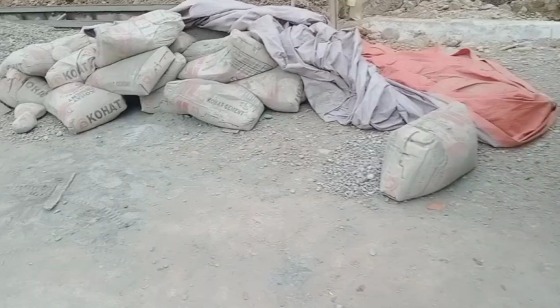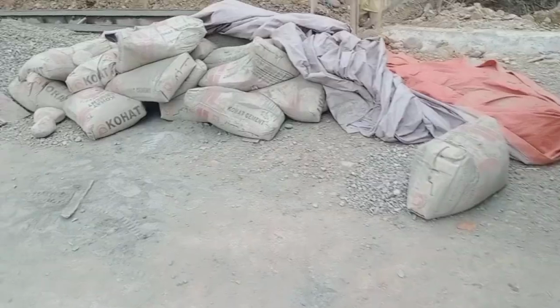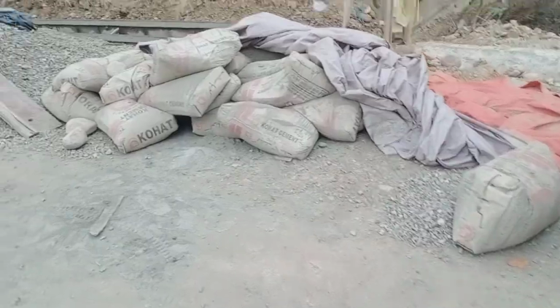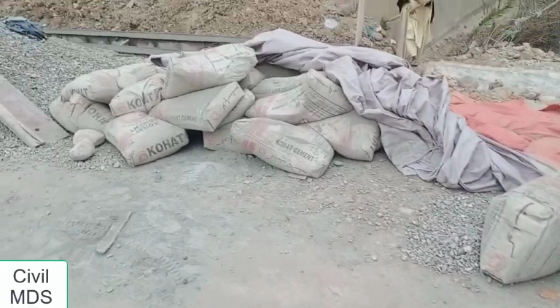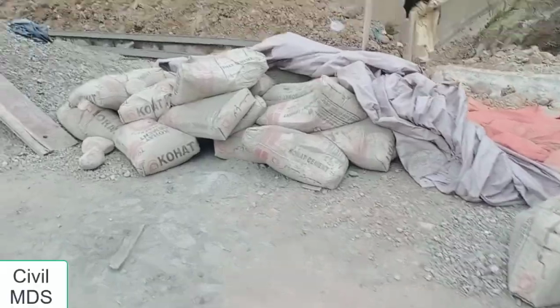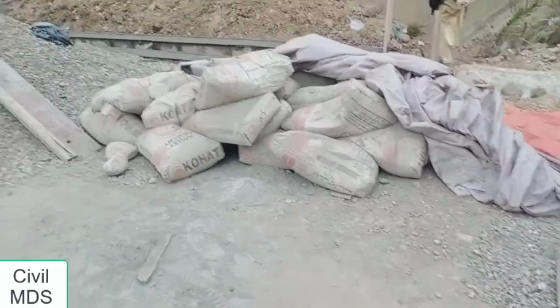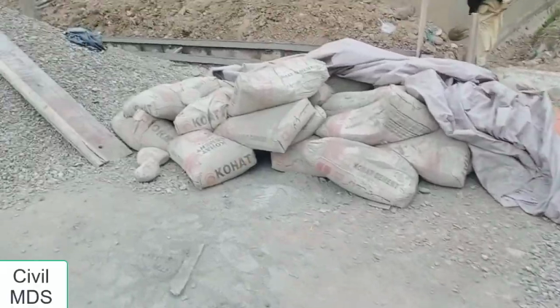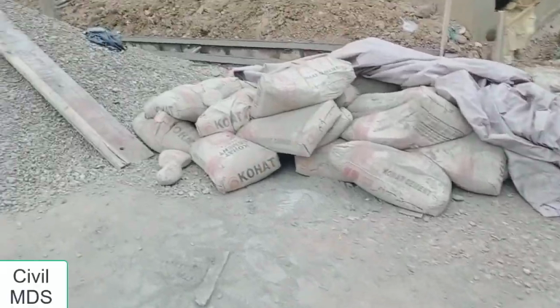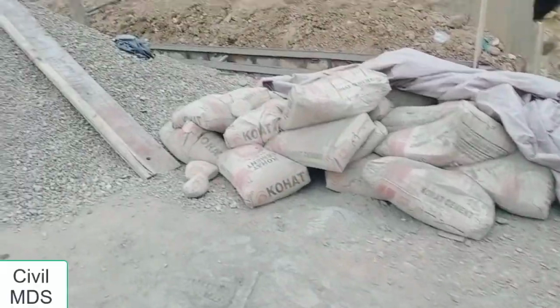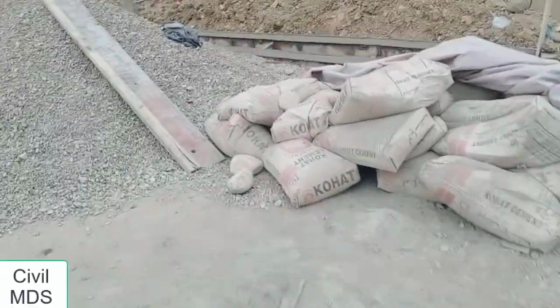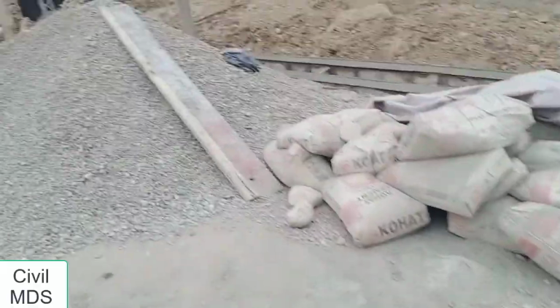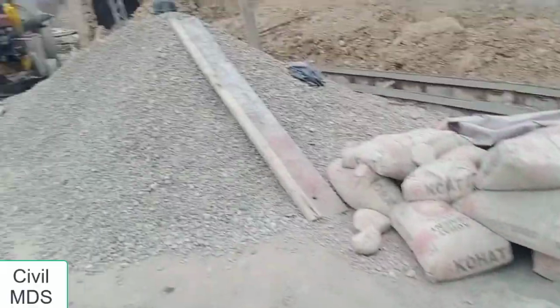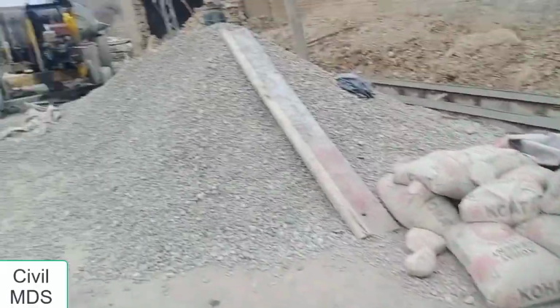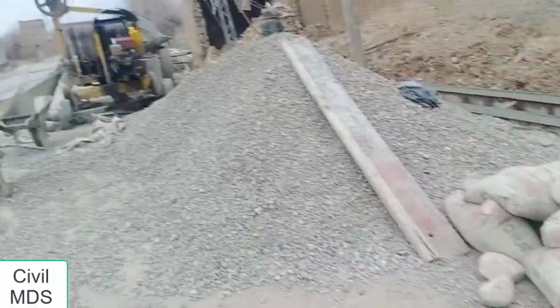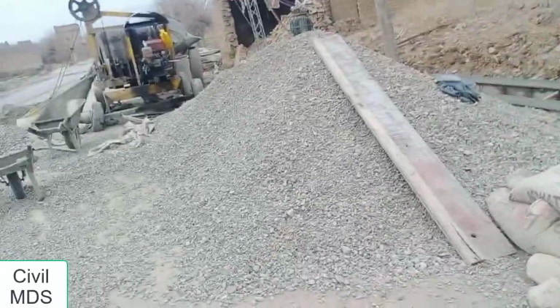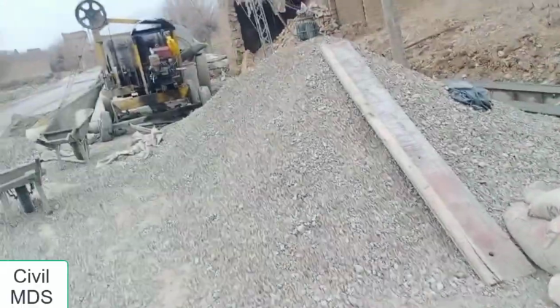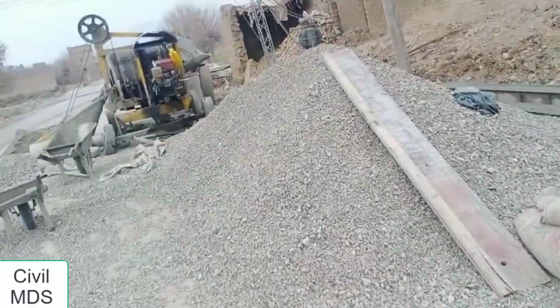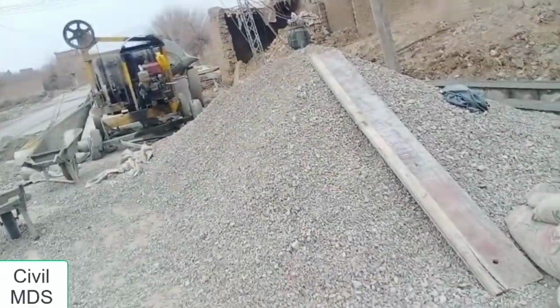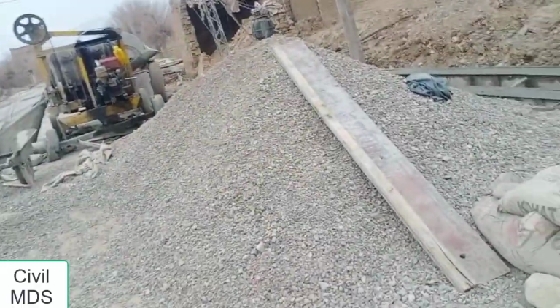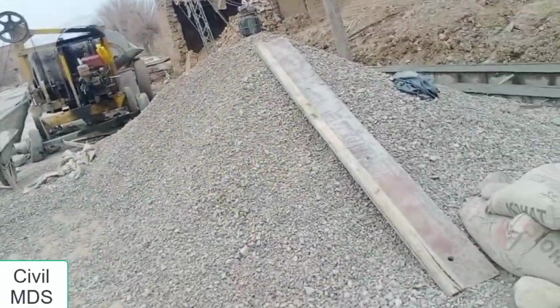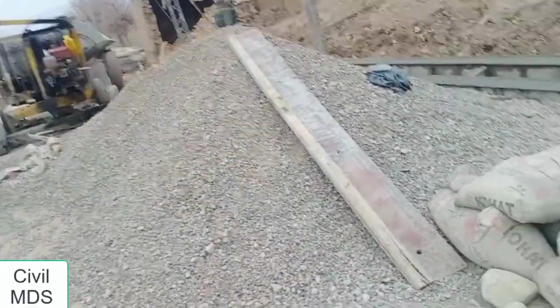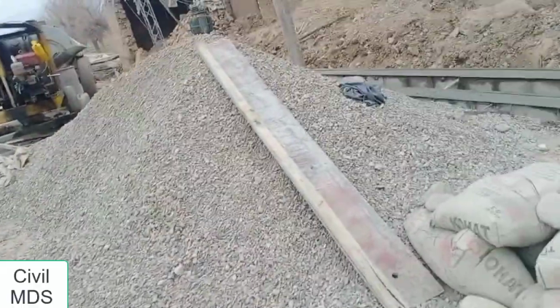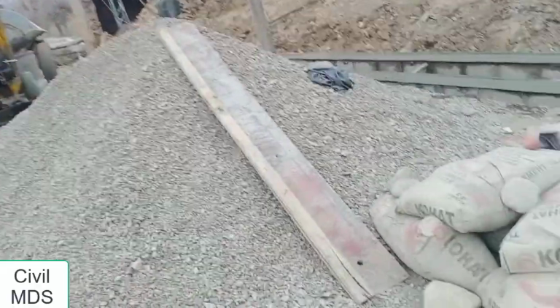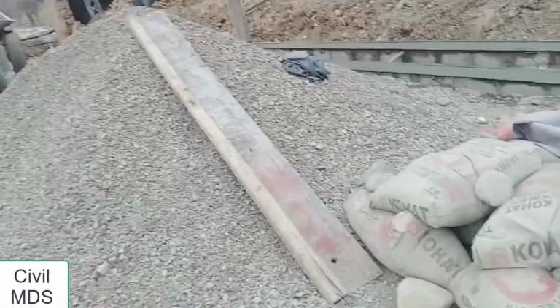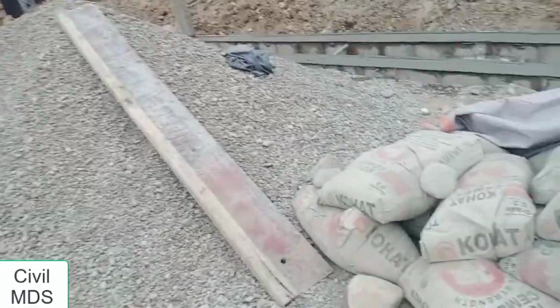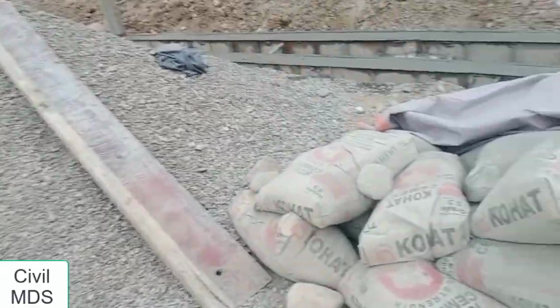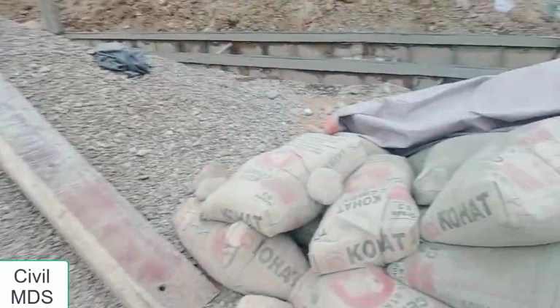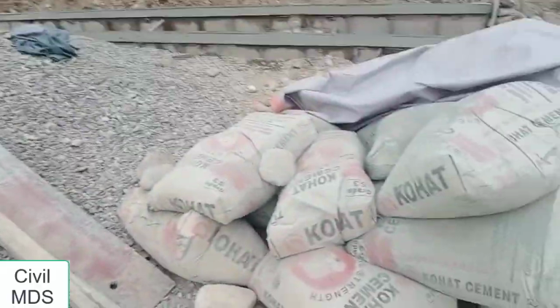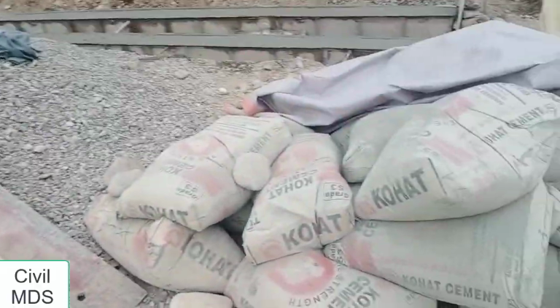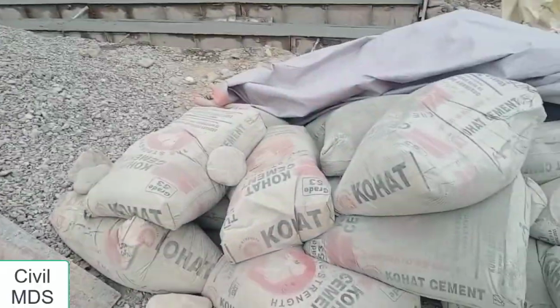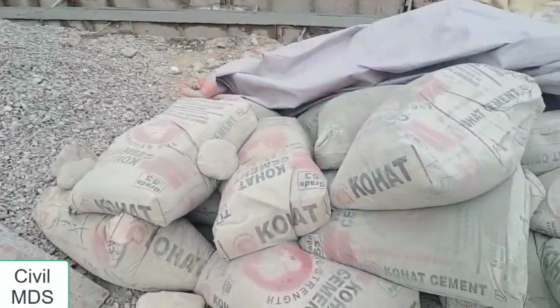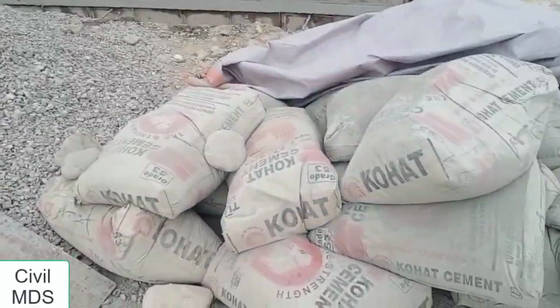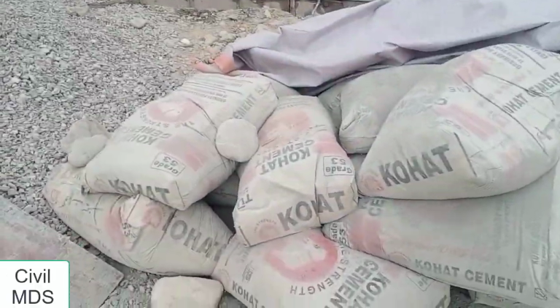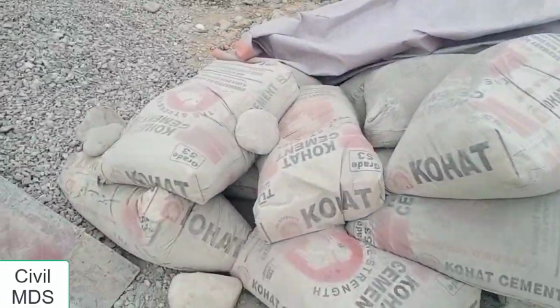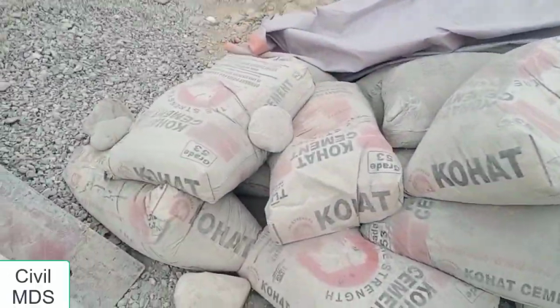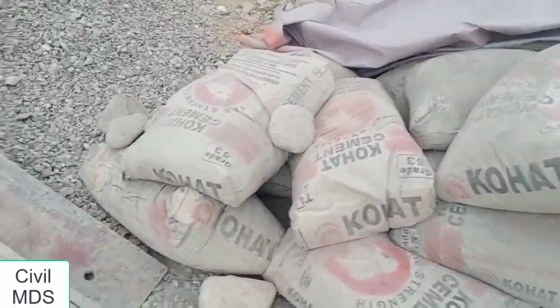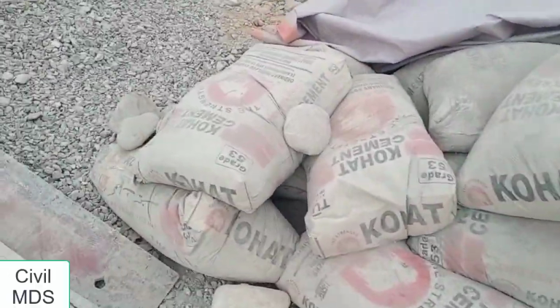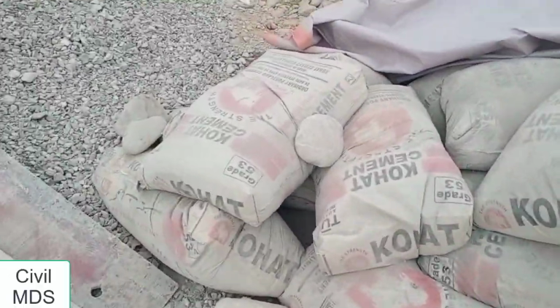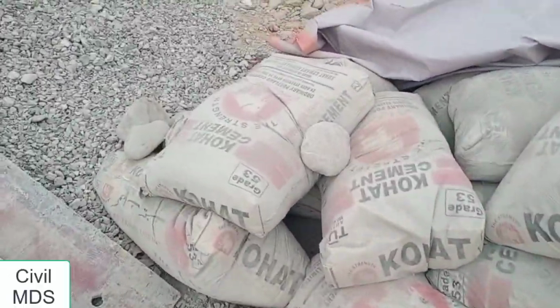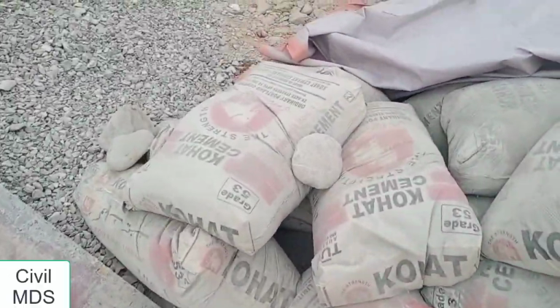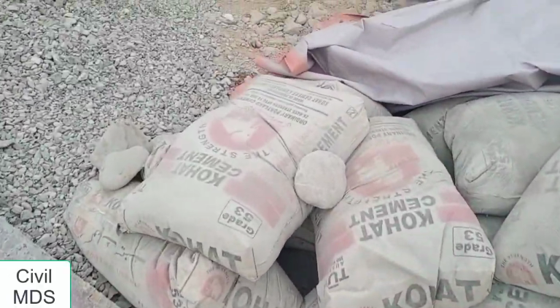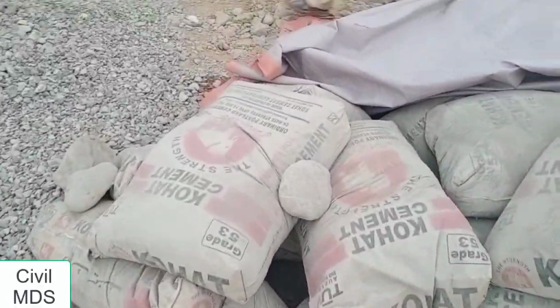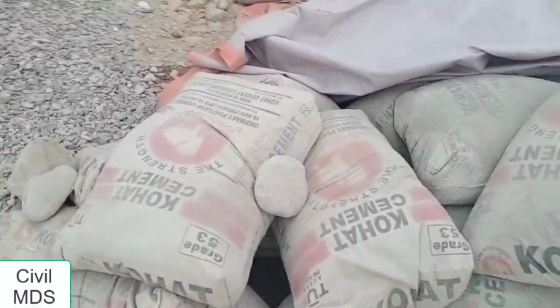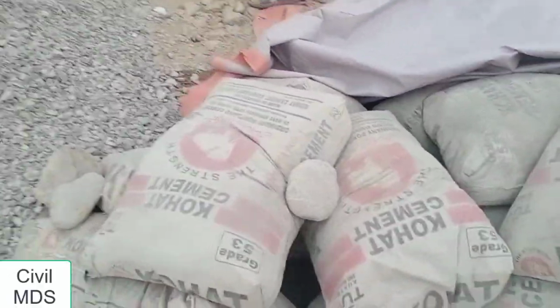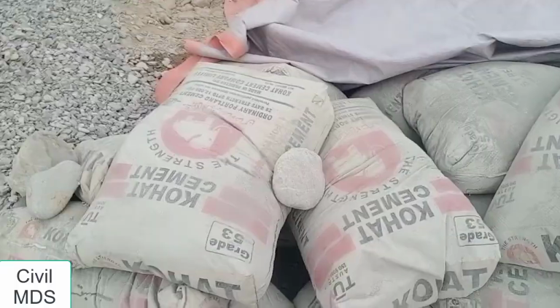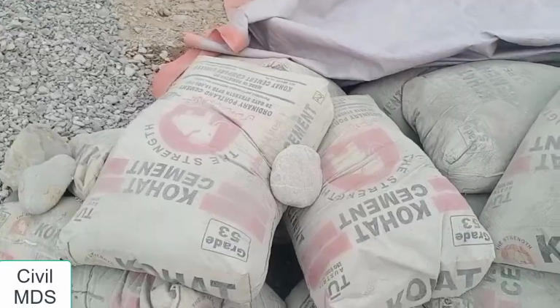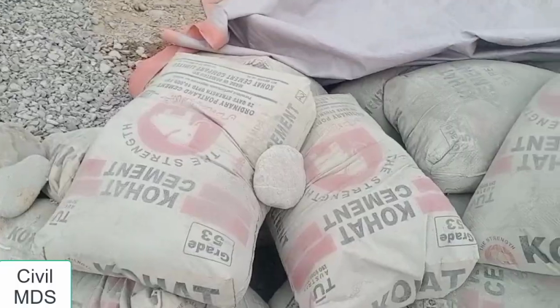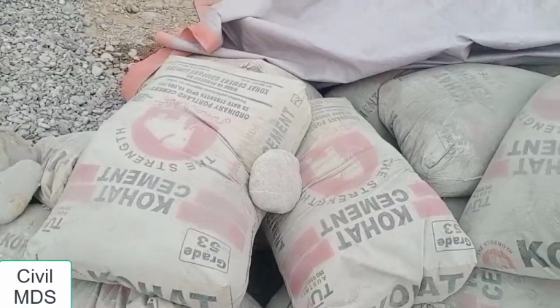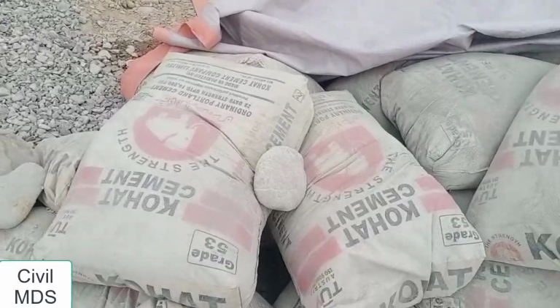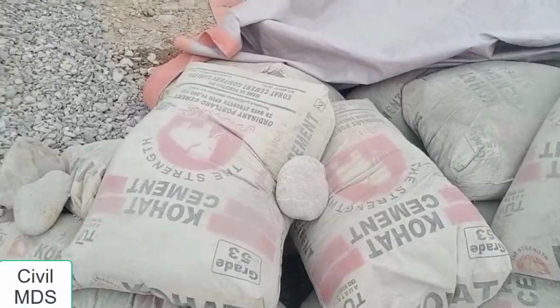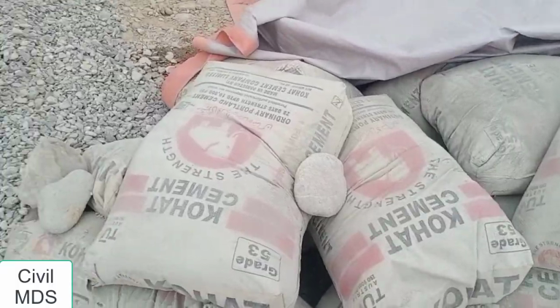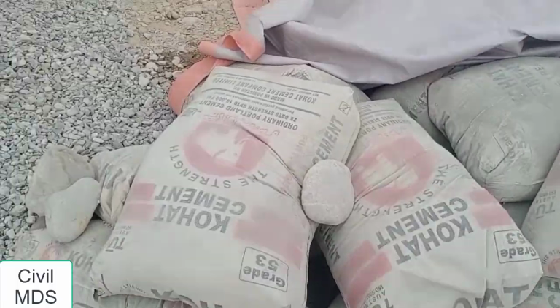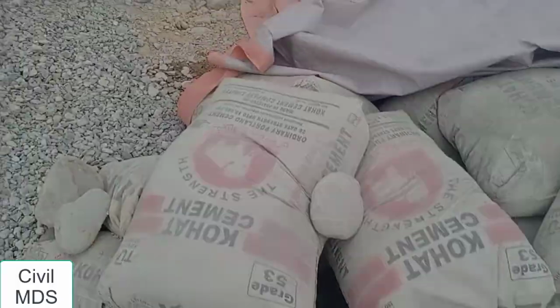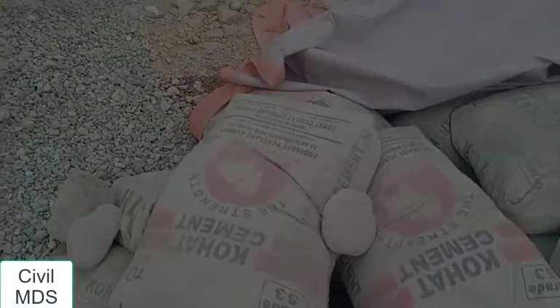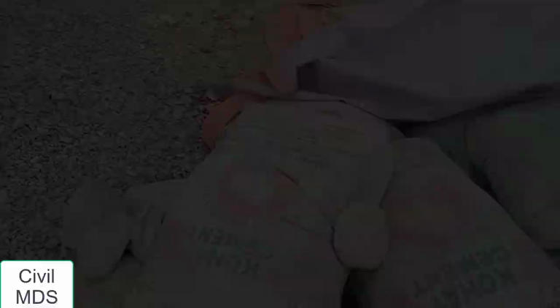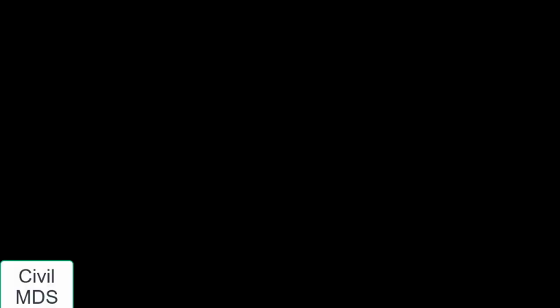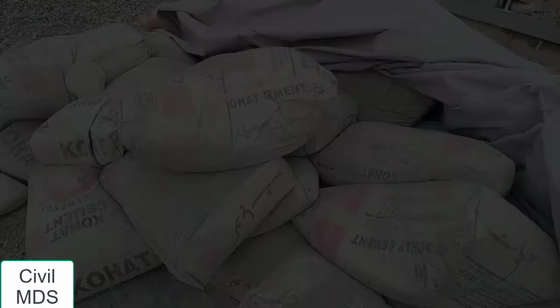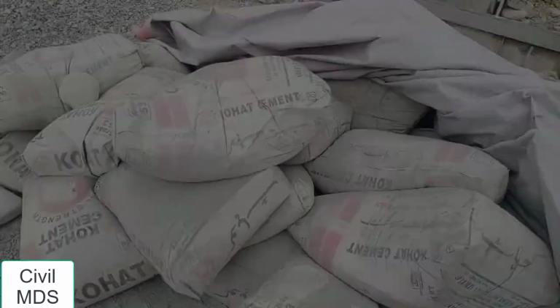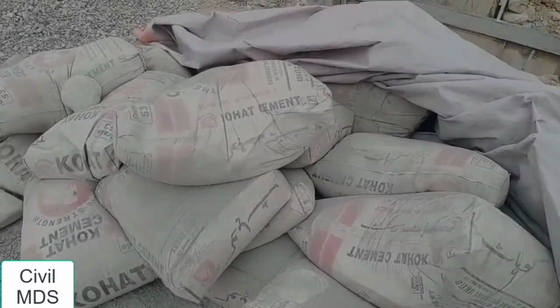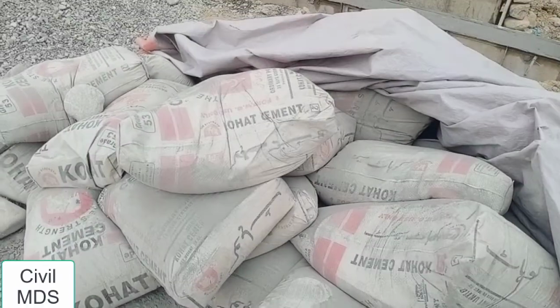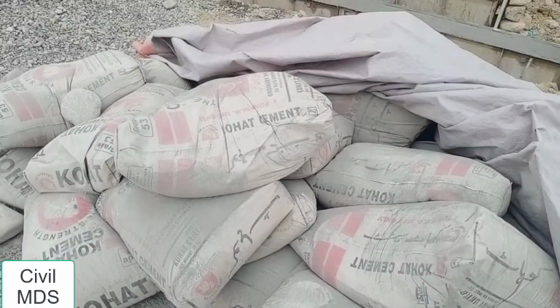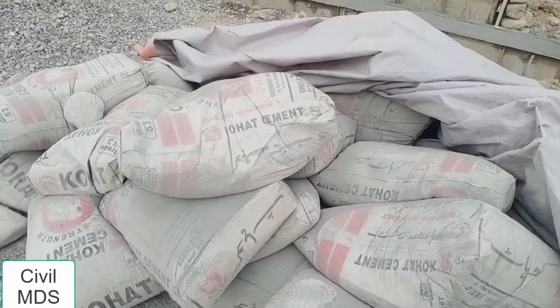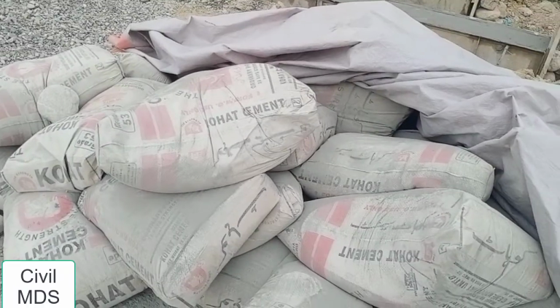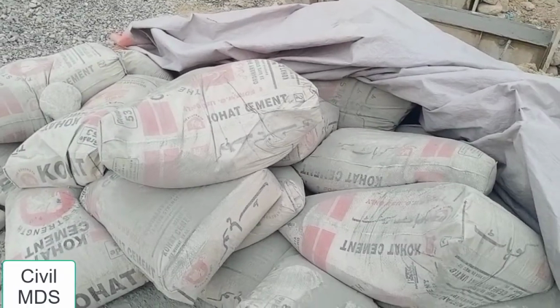Welcome to my YouTube channel Civil MDS. In this video I am going to tell you how to check quality of cement on site.